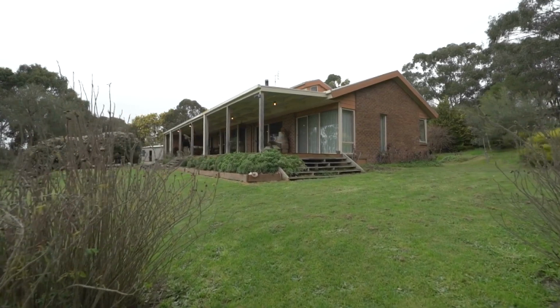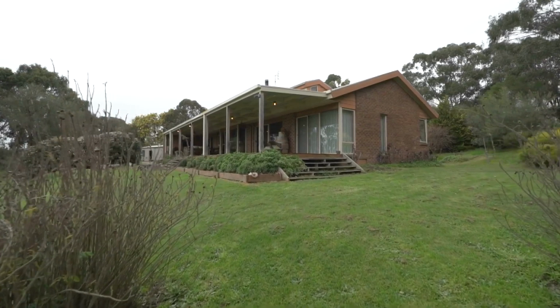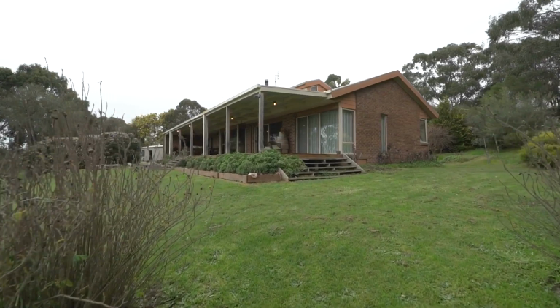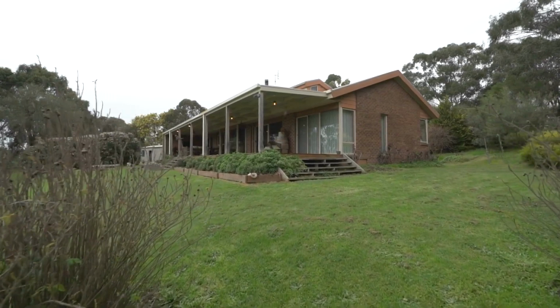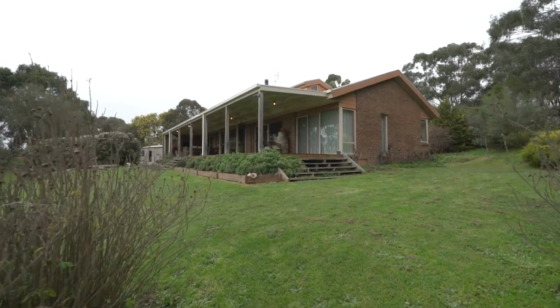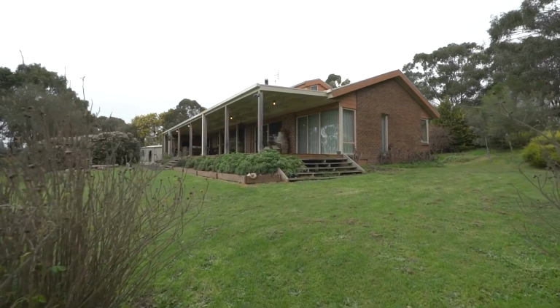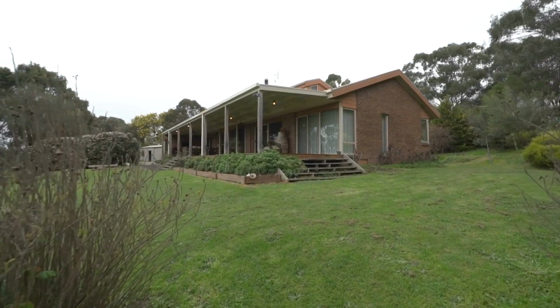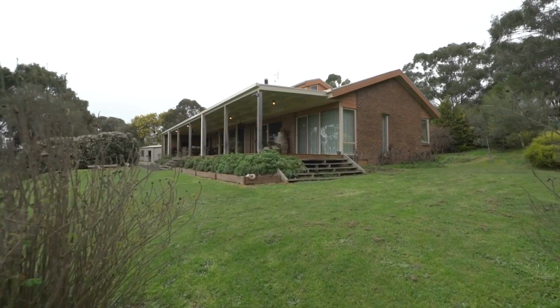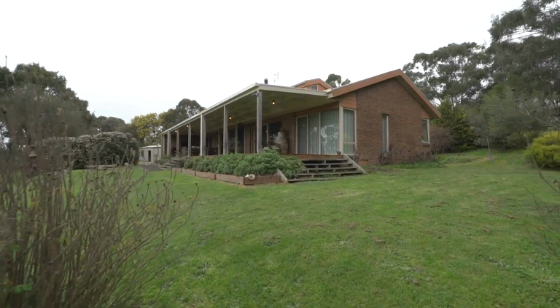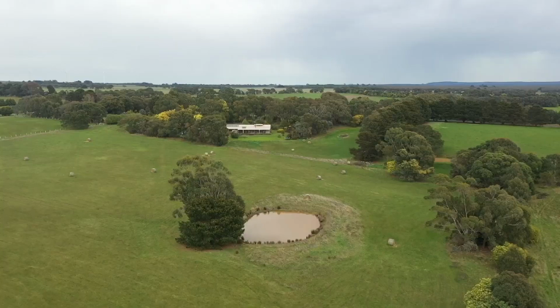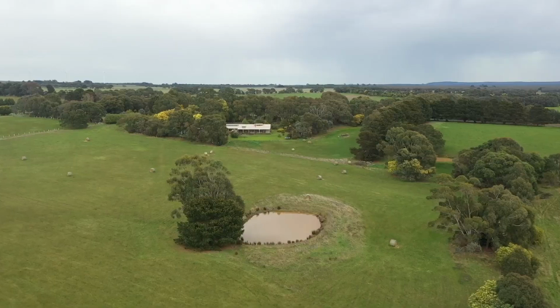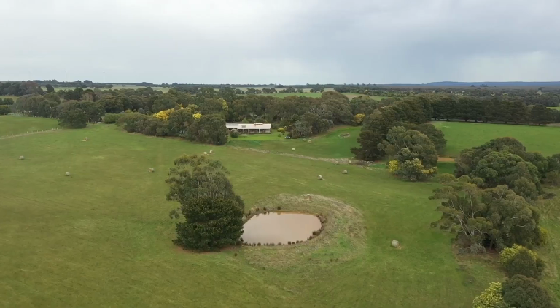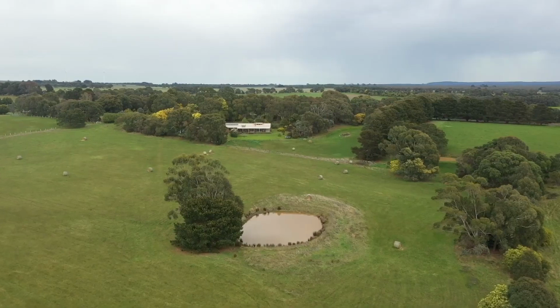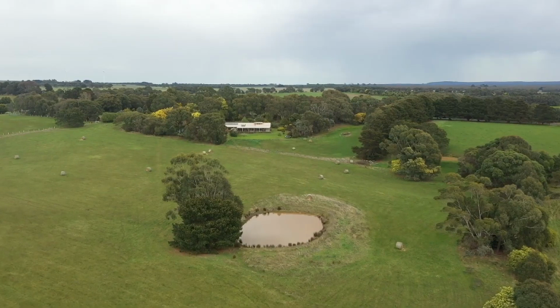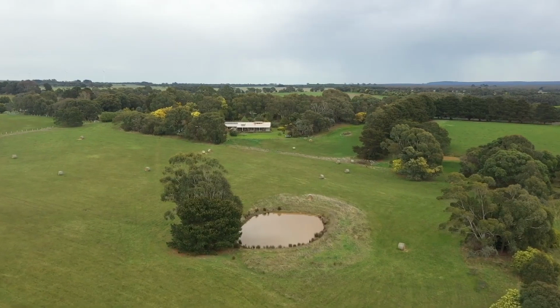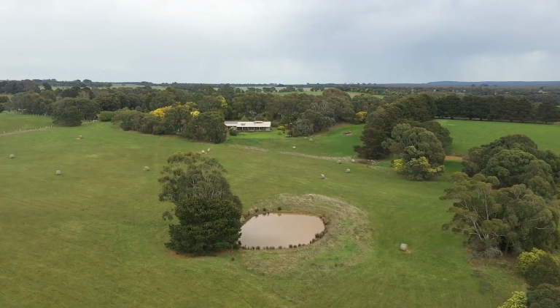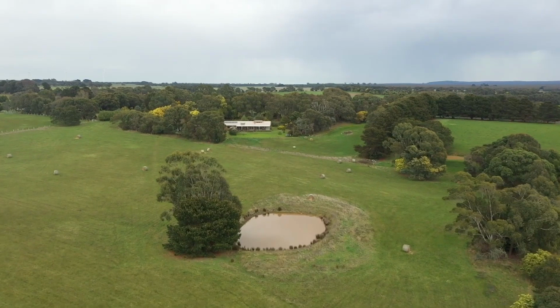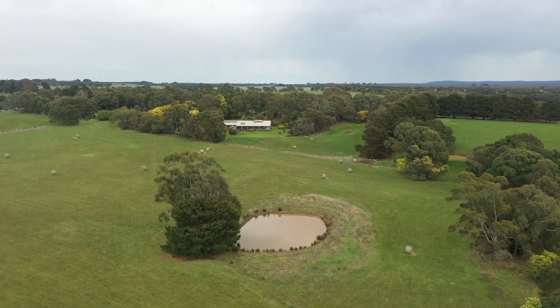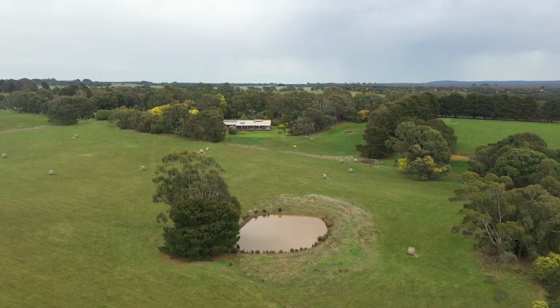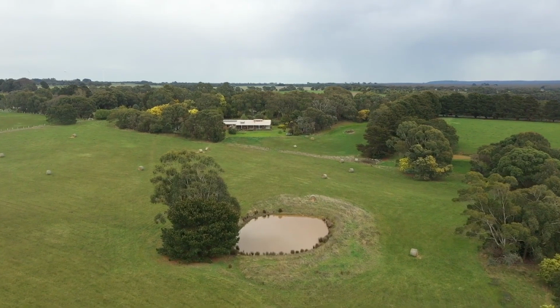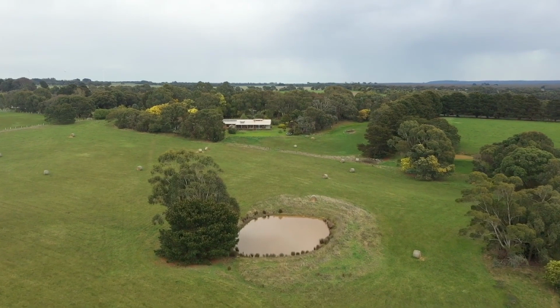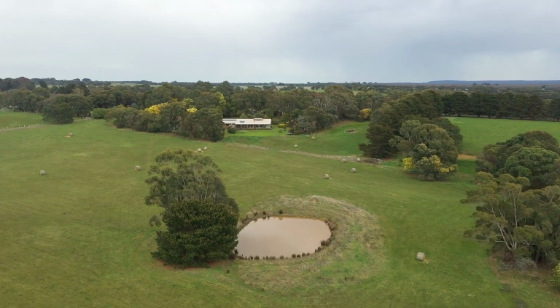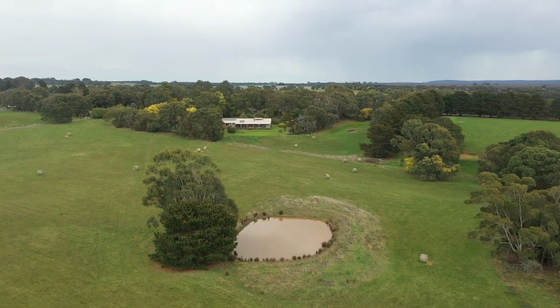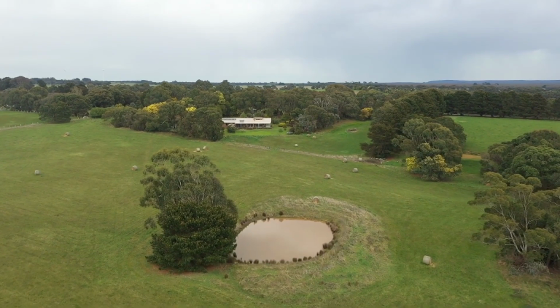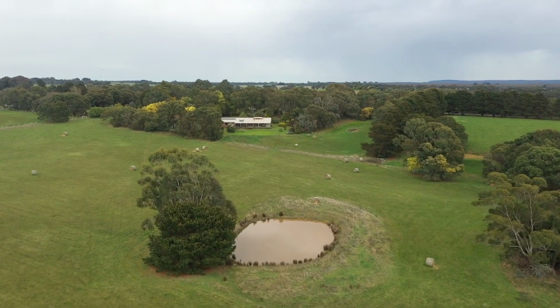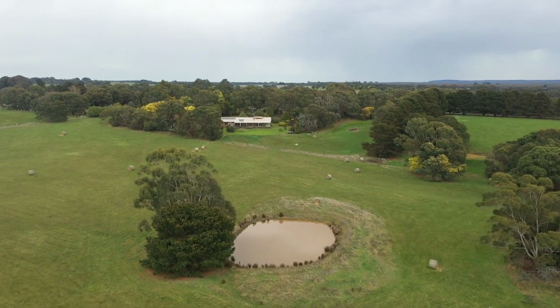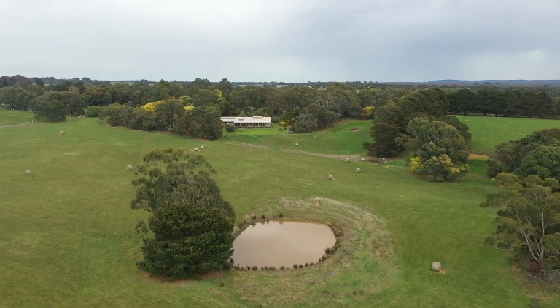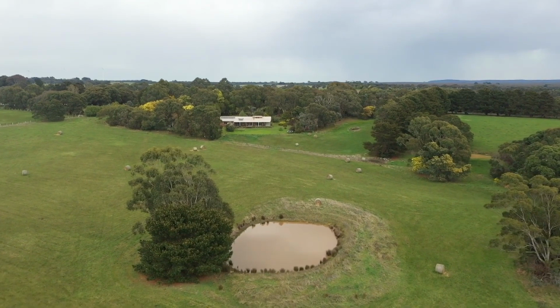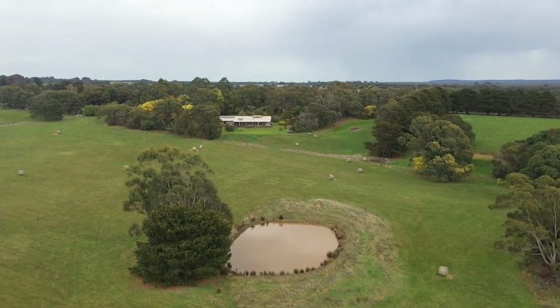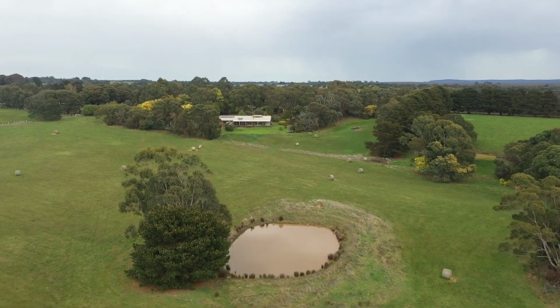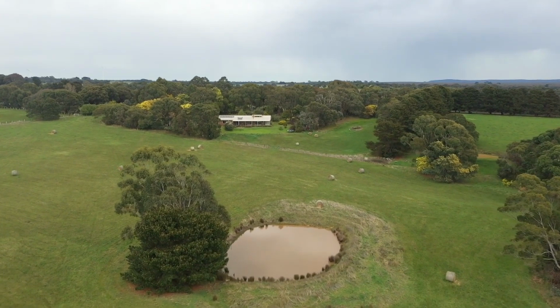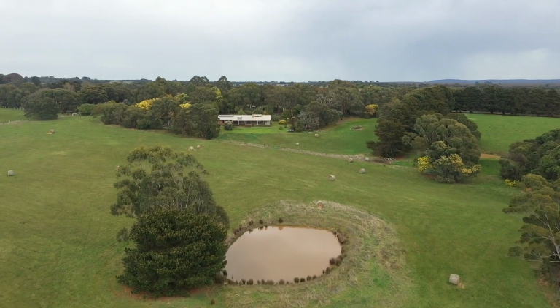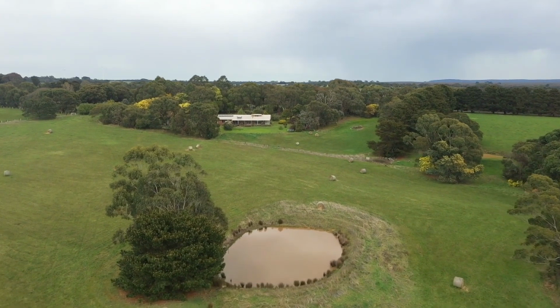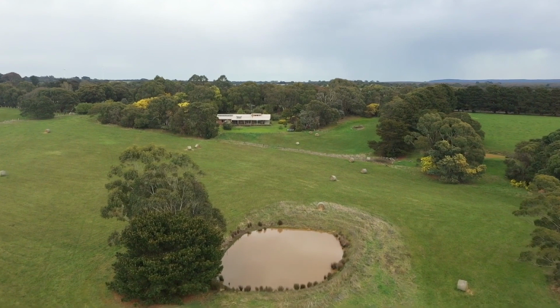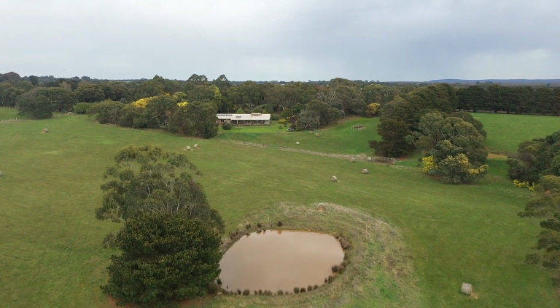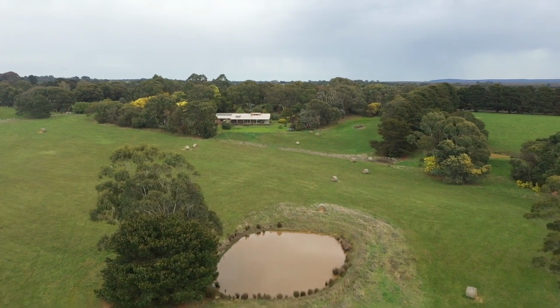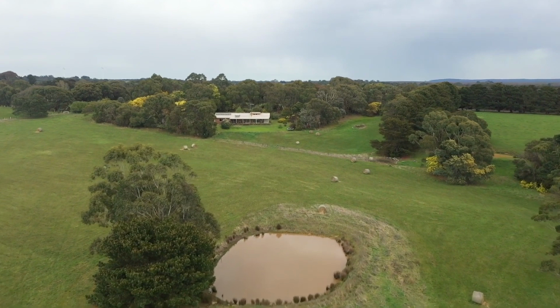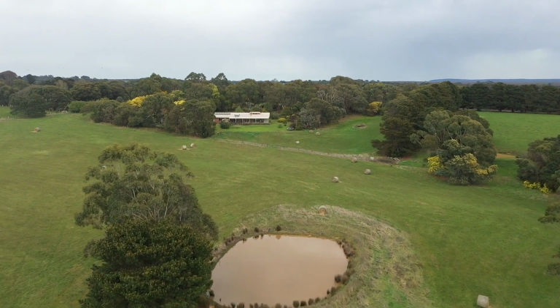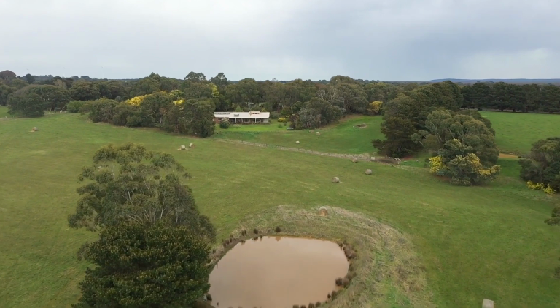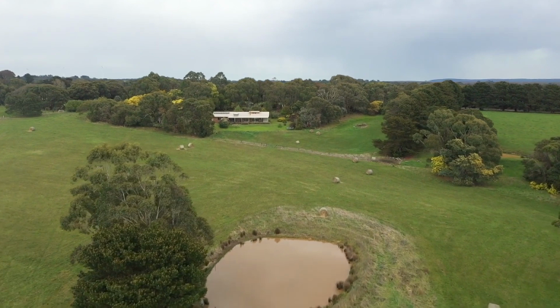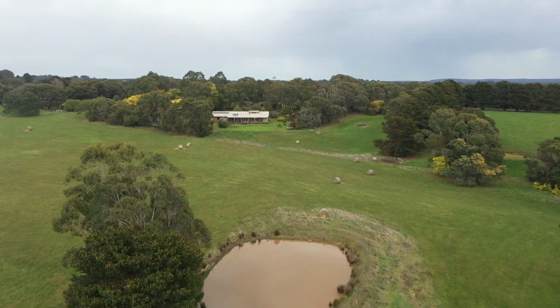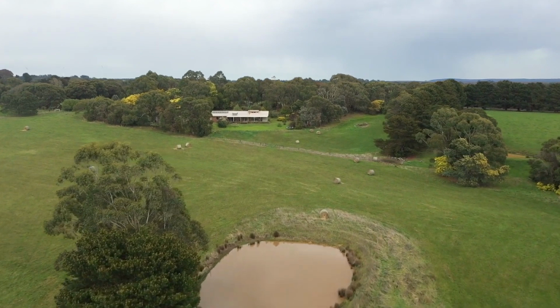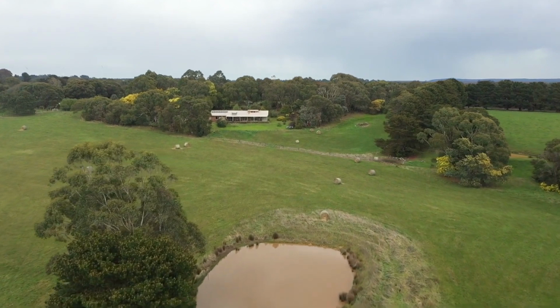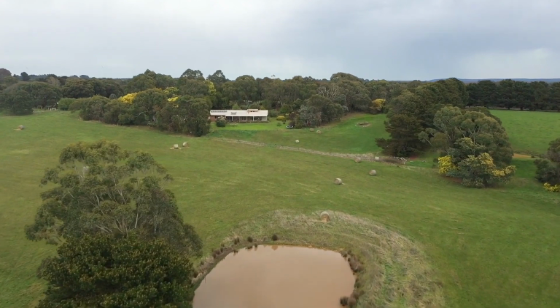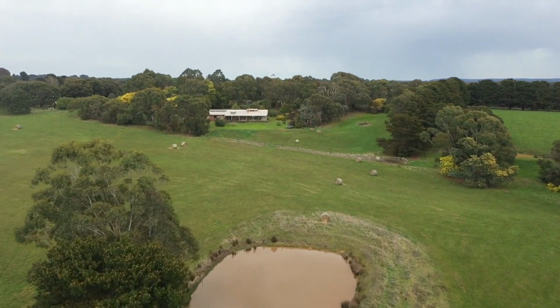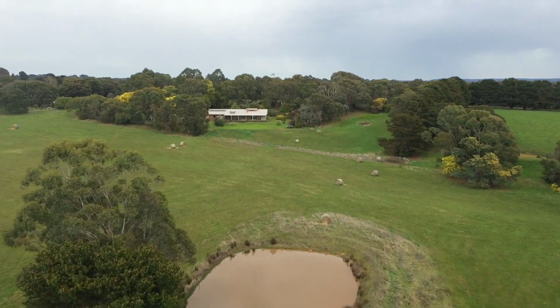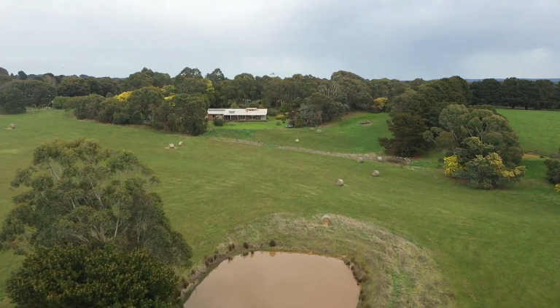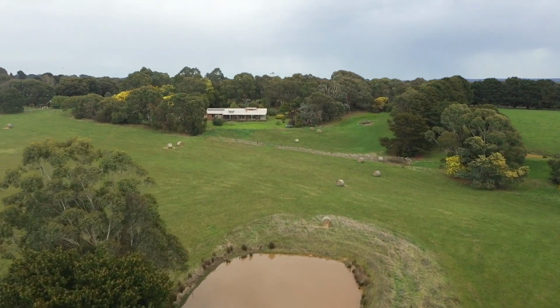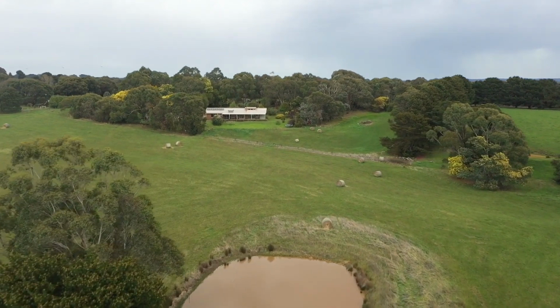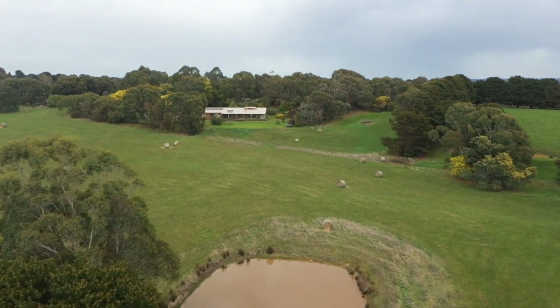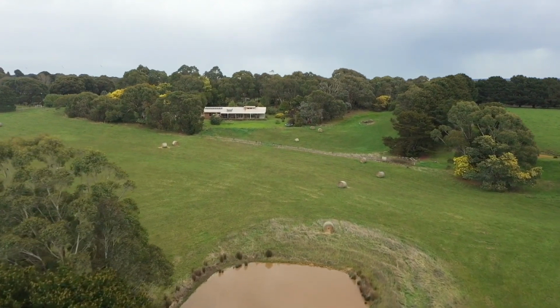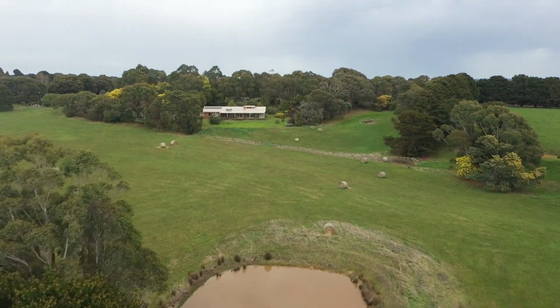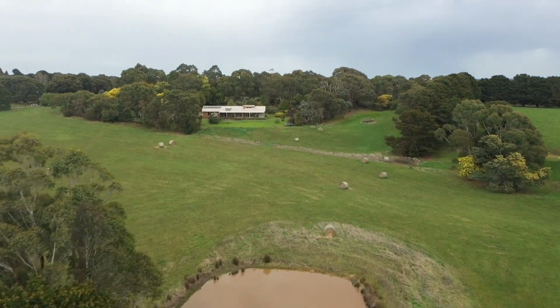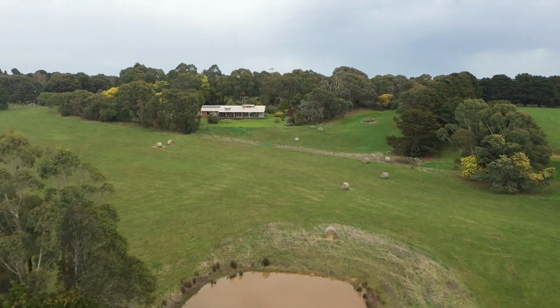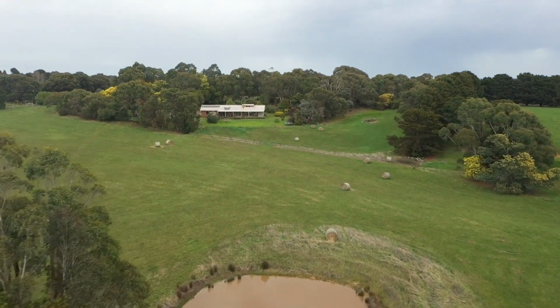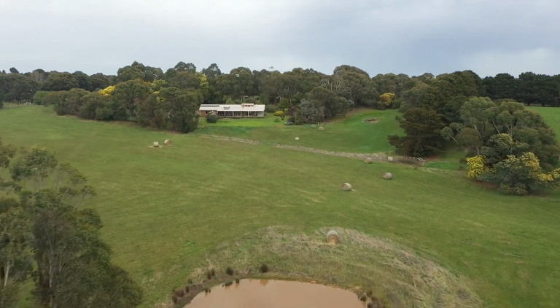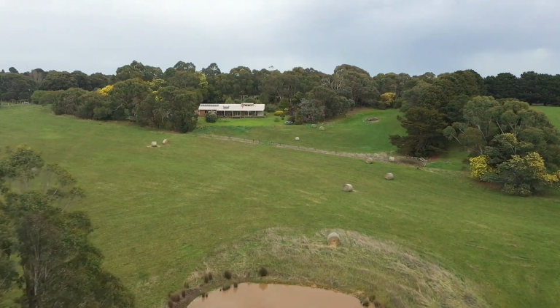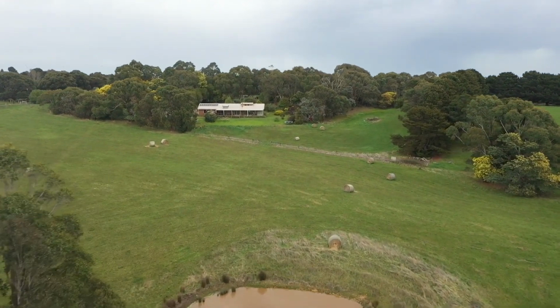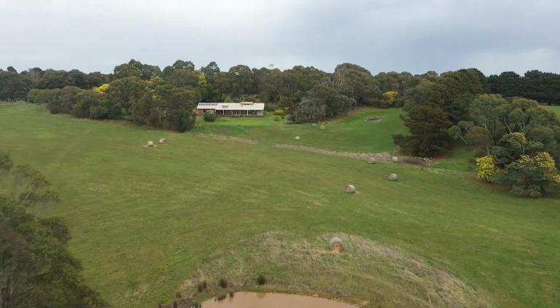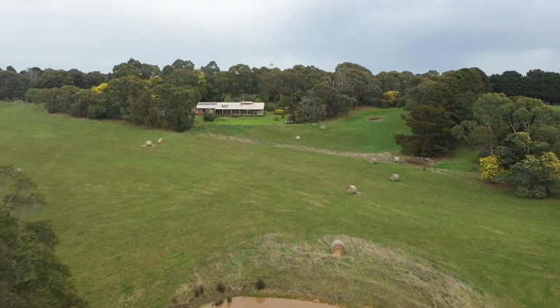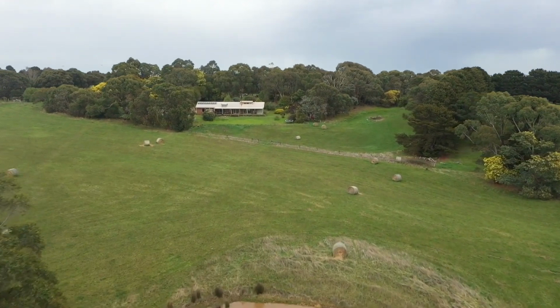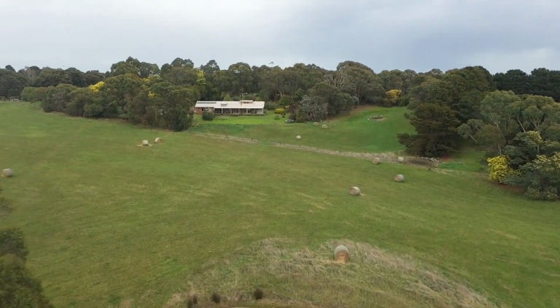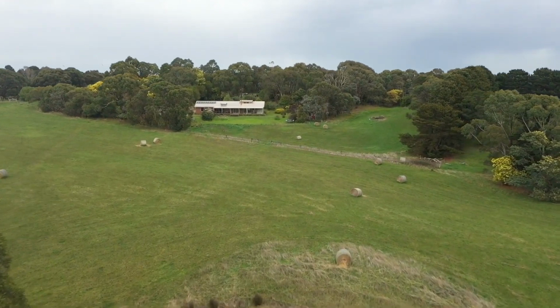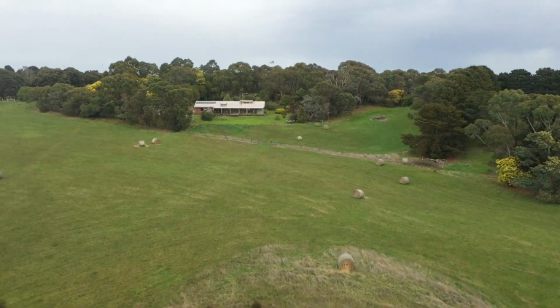This quality brick home sits perfectly on the block to take in the sweeping country views and overlooks the main paddock and feature dam with yabbies and fish.